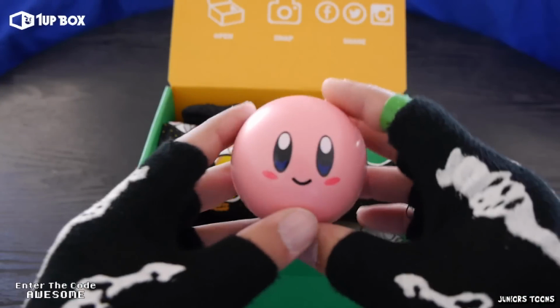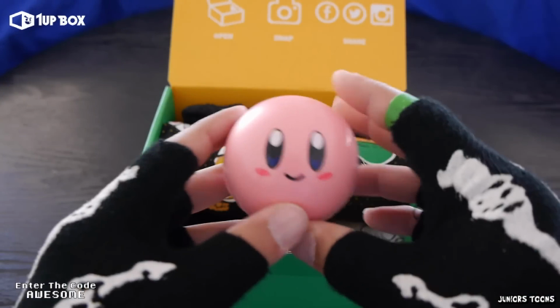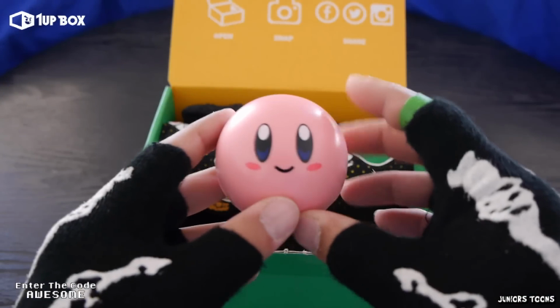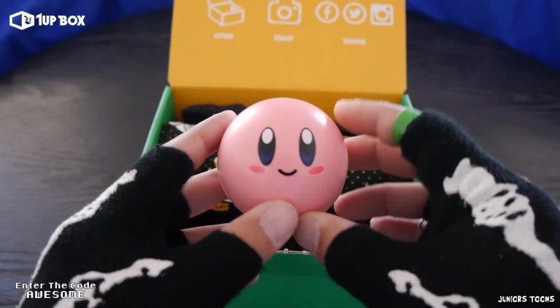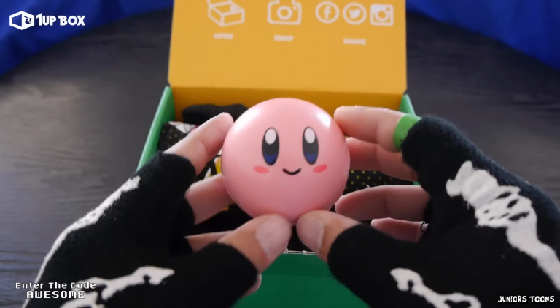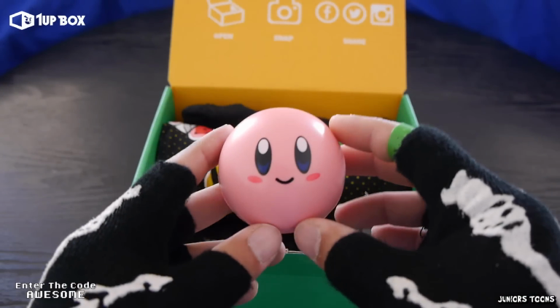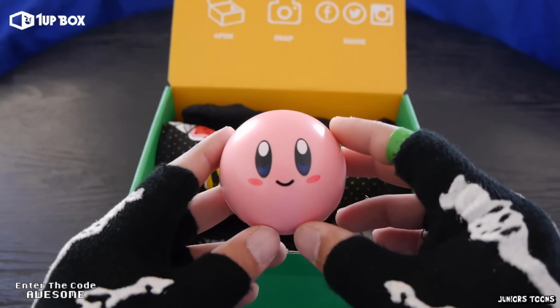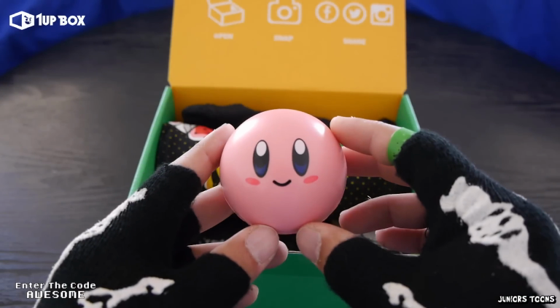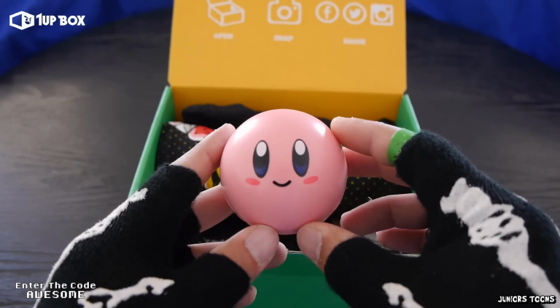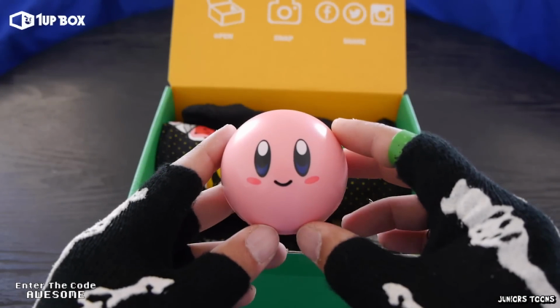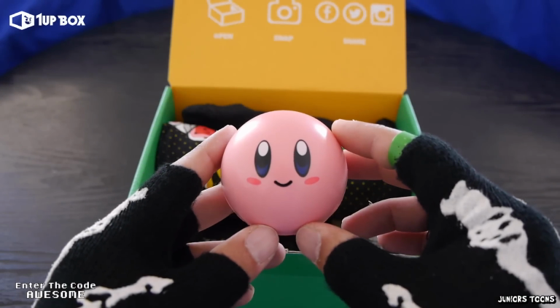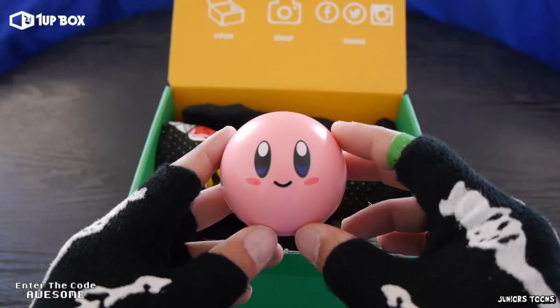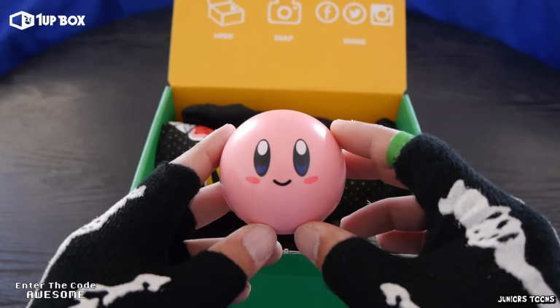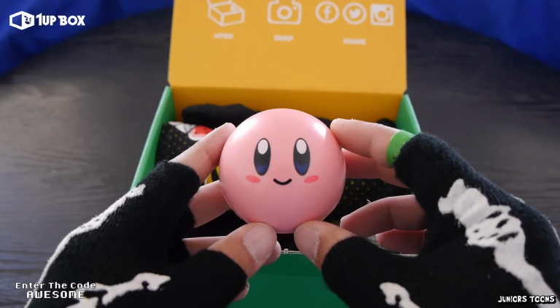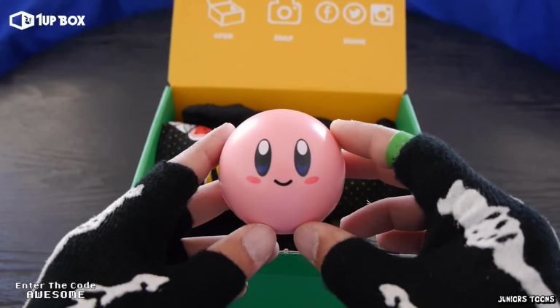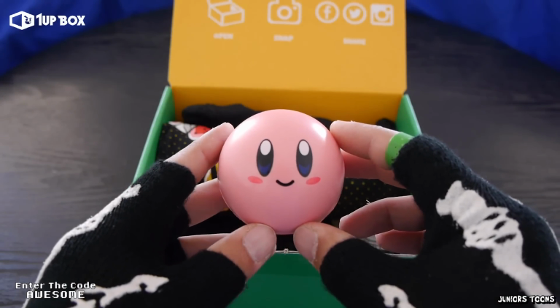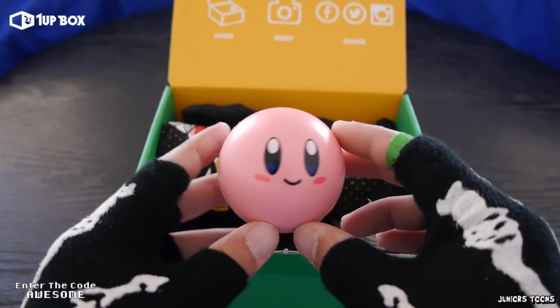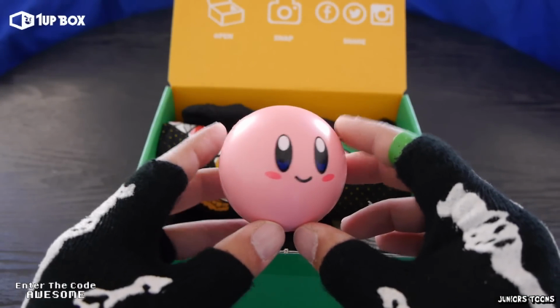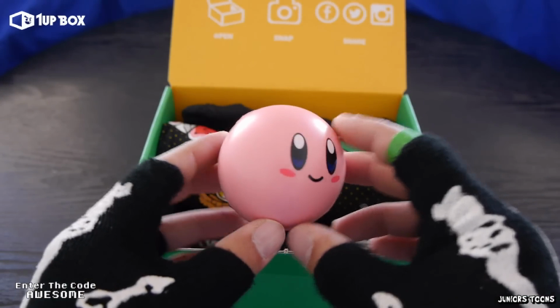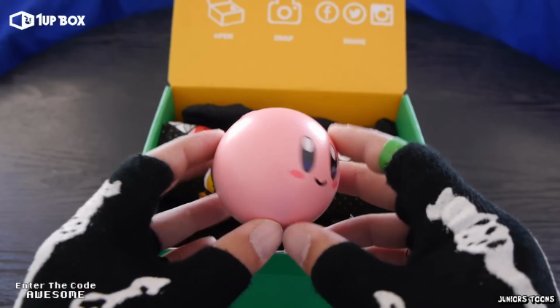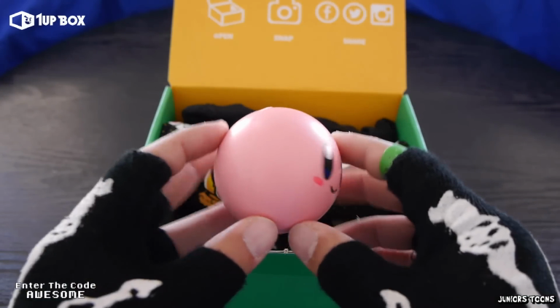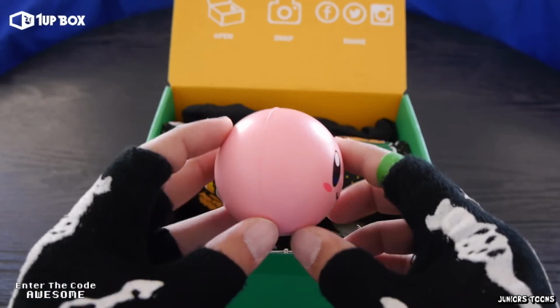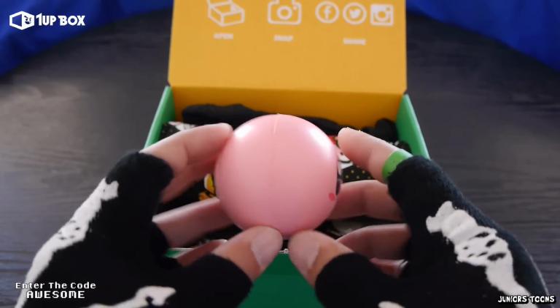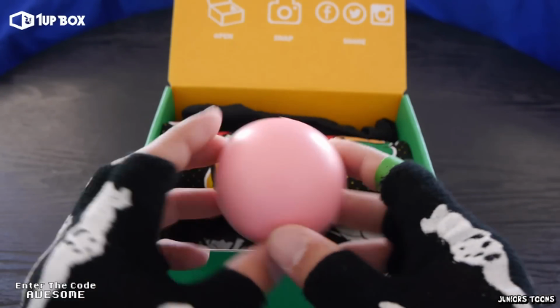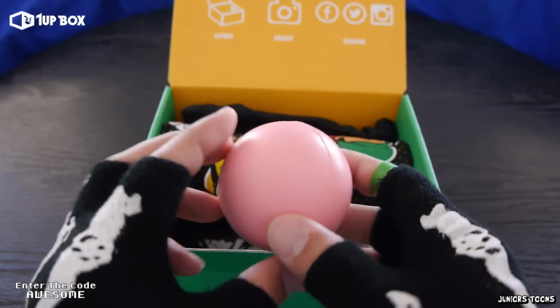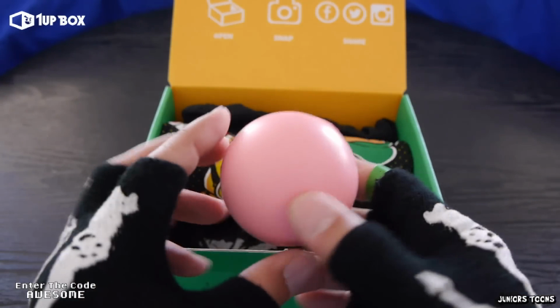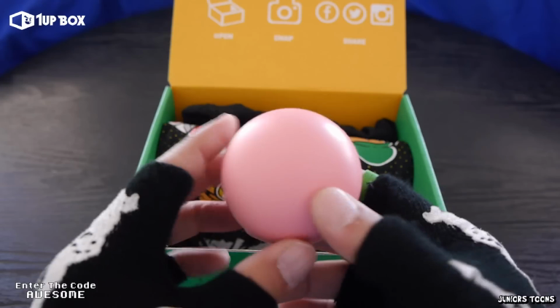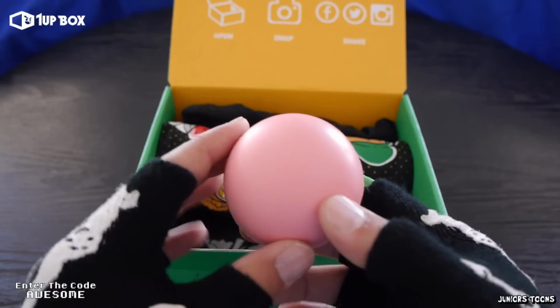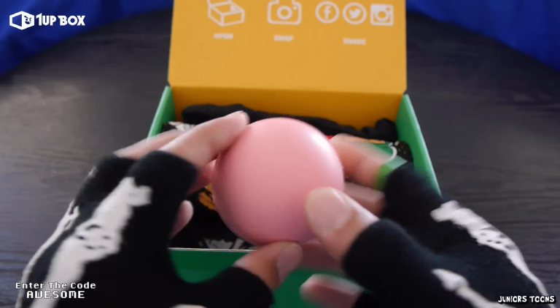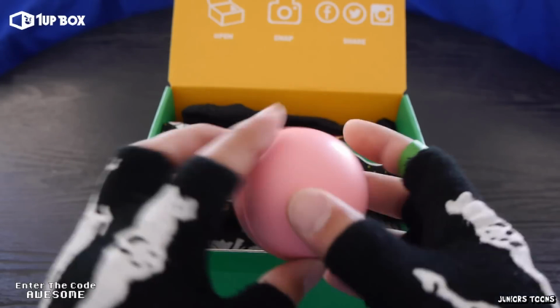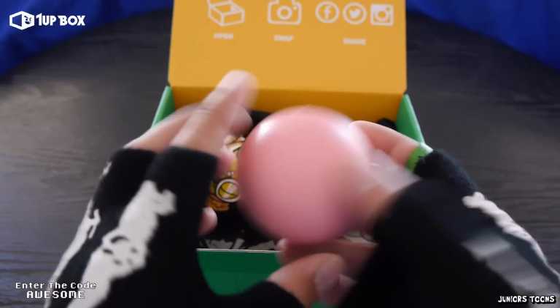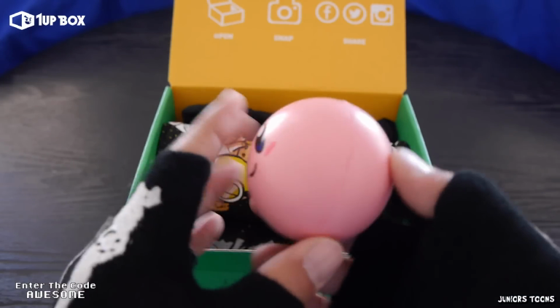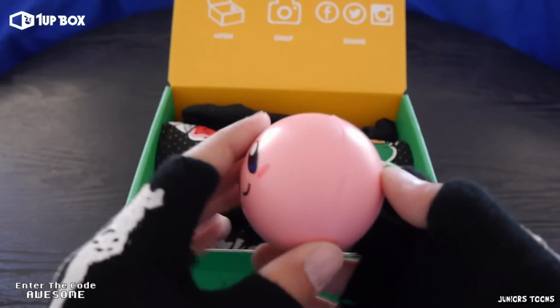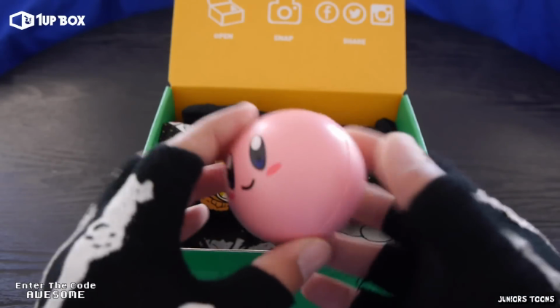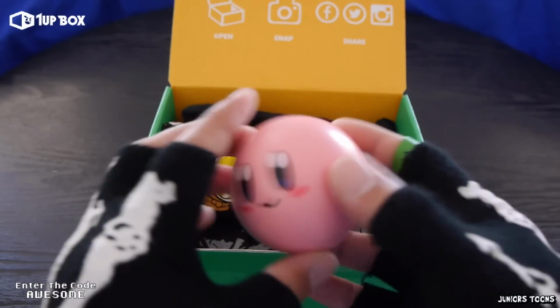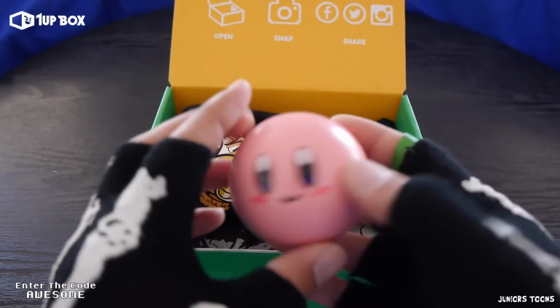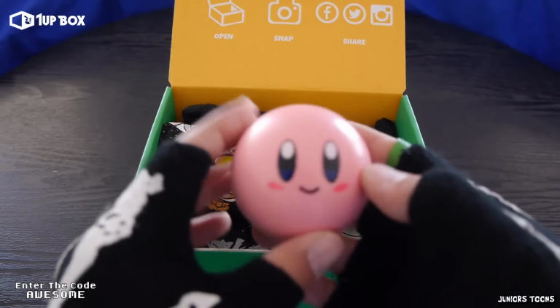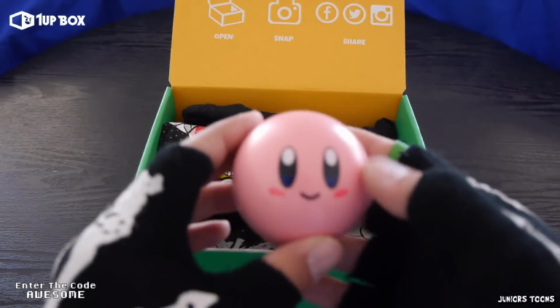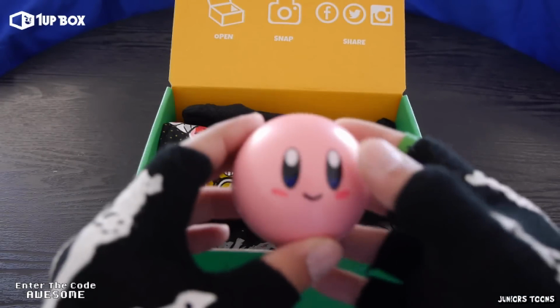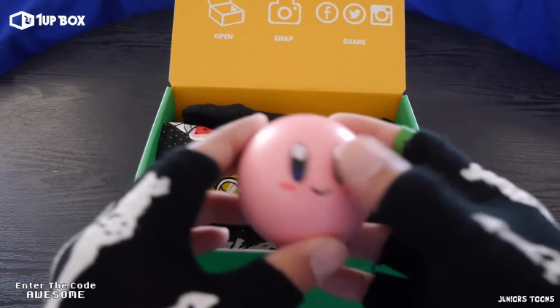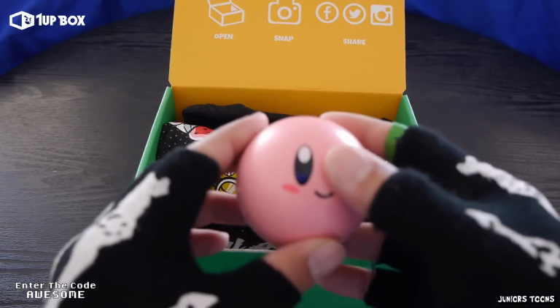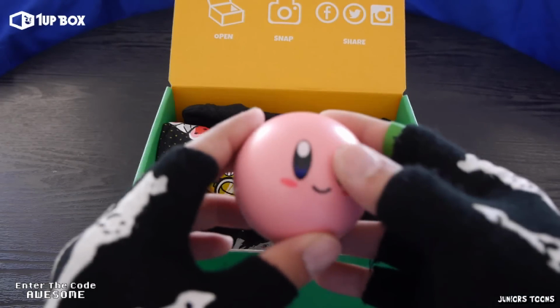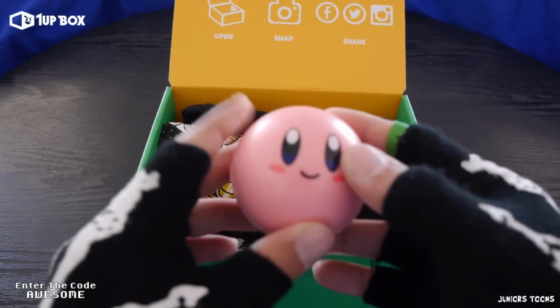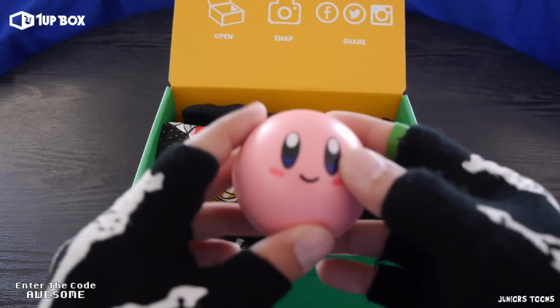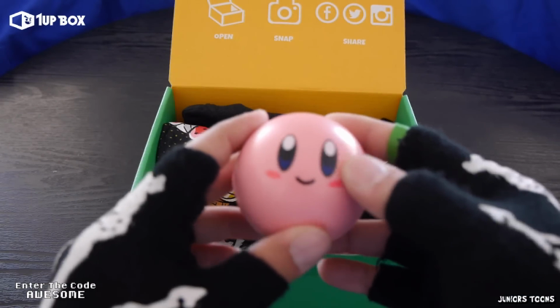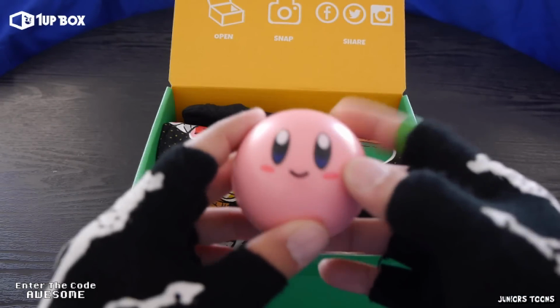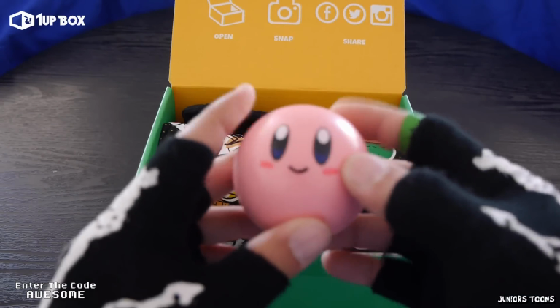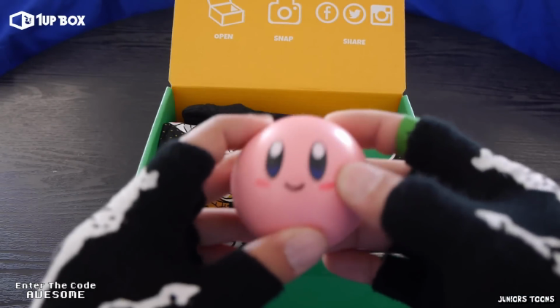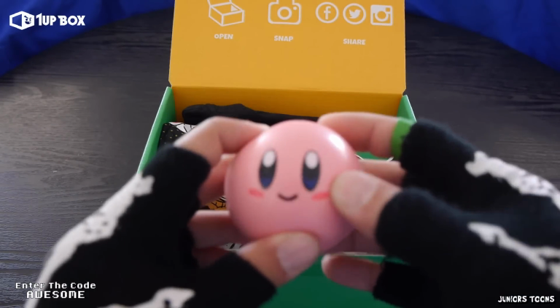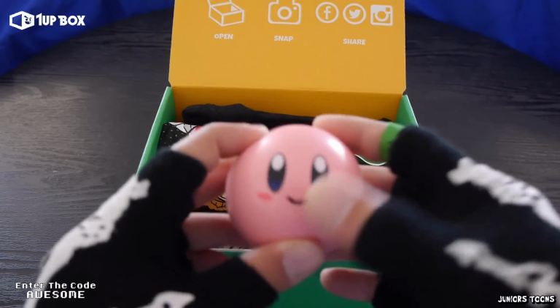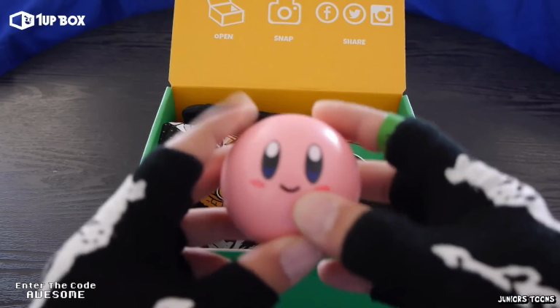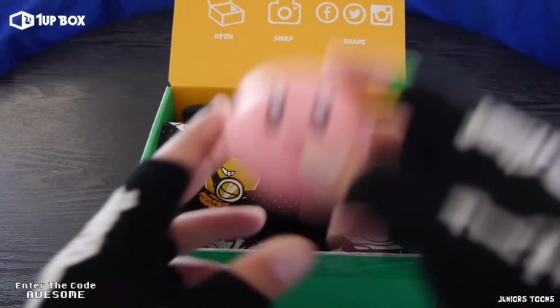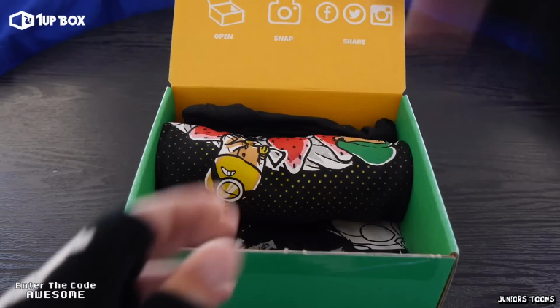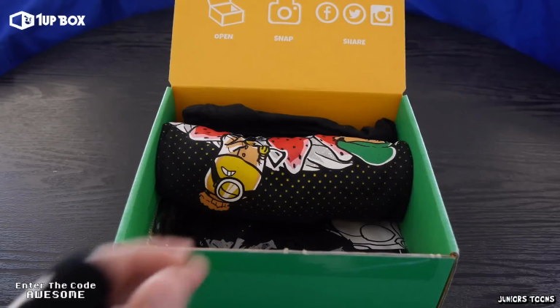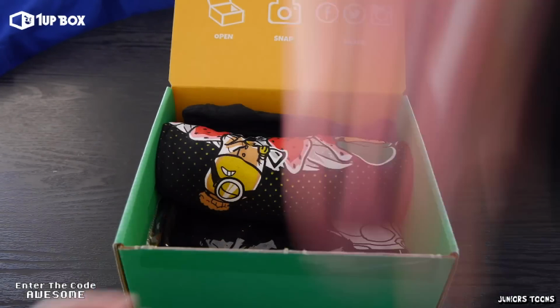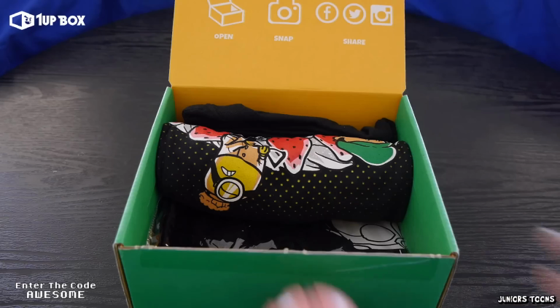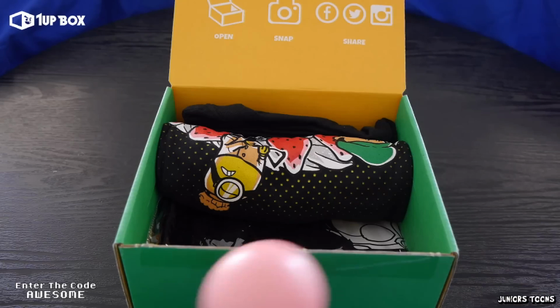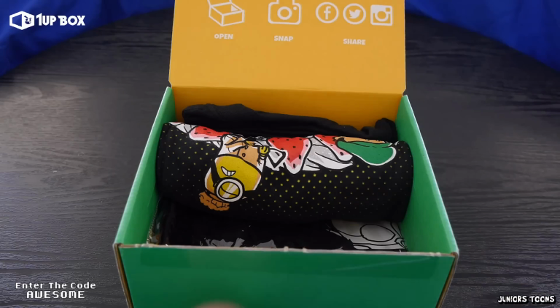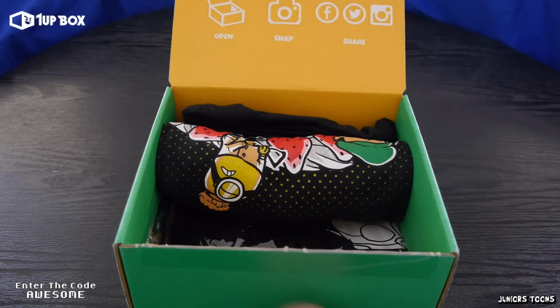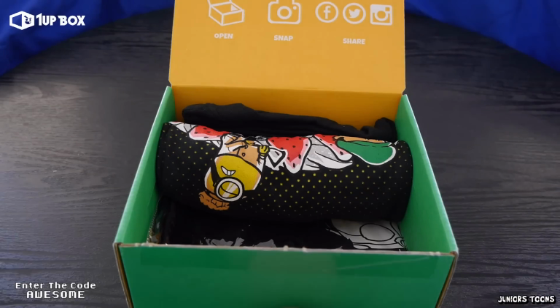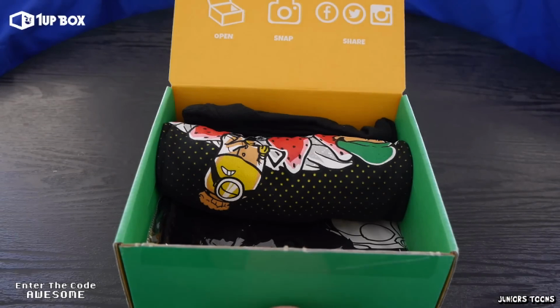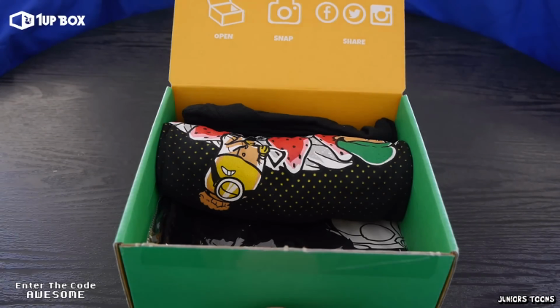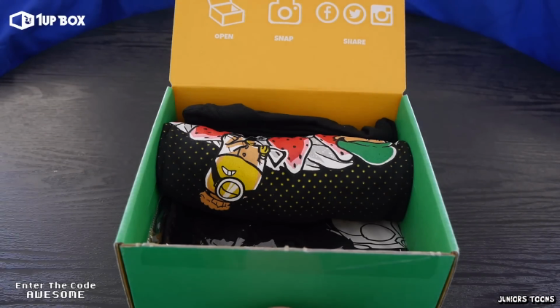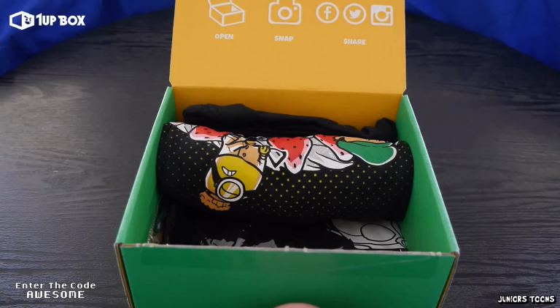2nd item out of the box and we got Kirby — a pink Kirby. I think this is a stress ball or some bouncy ball.